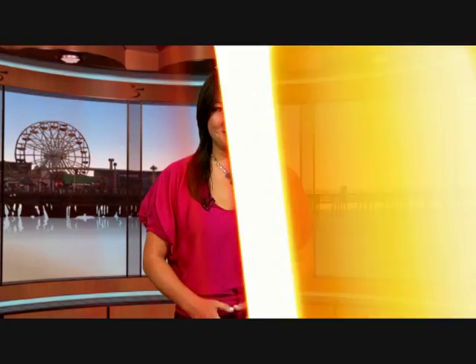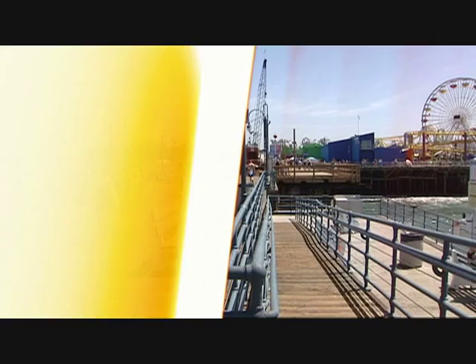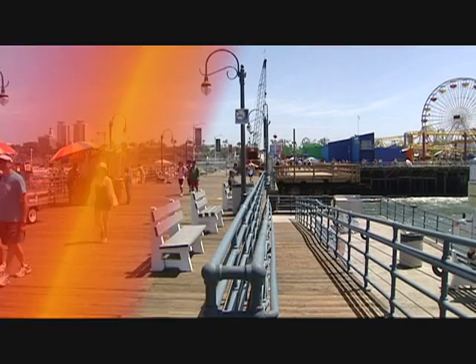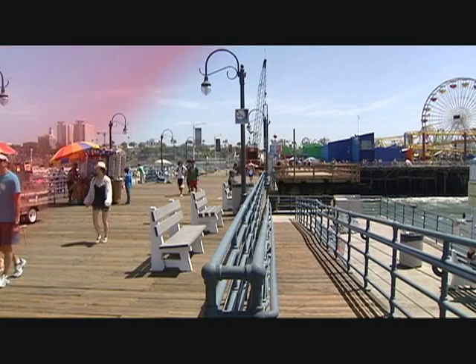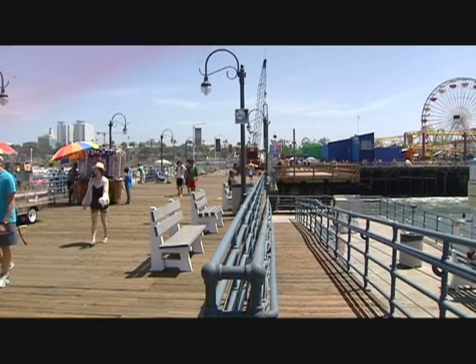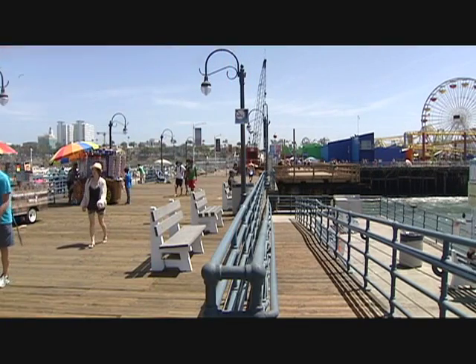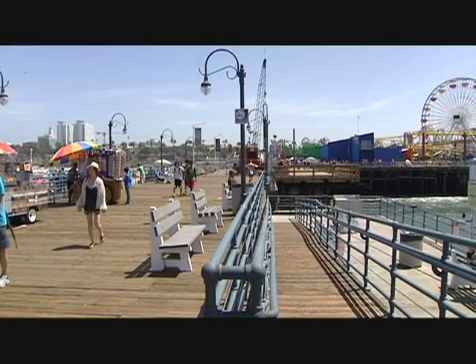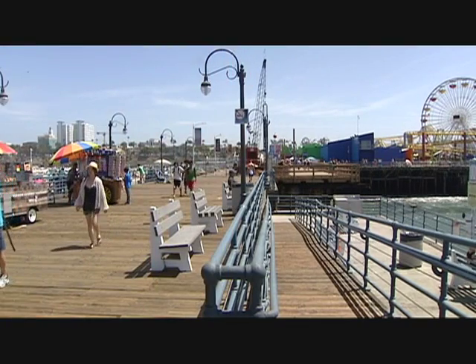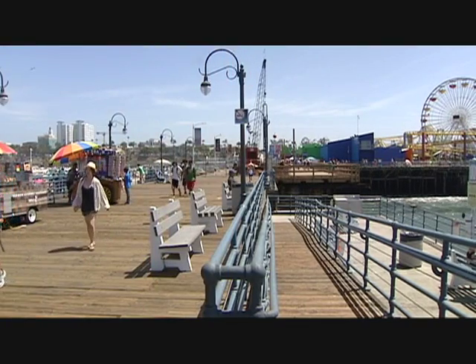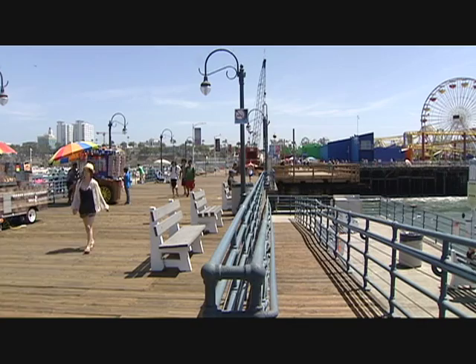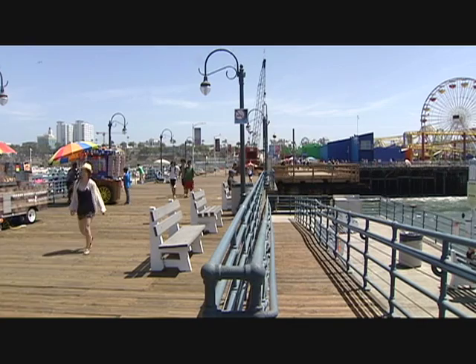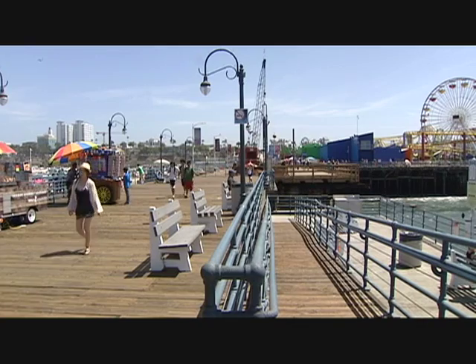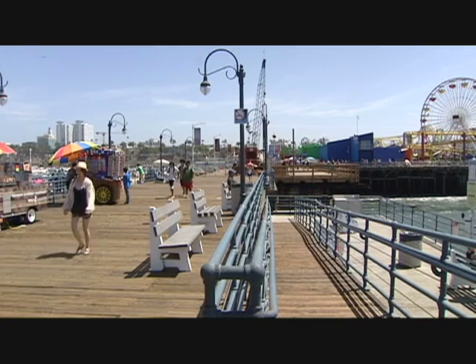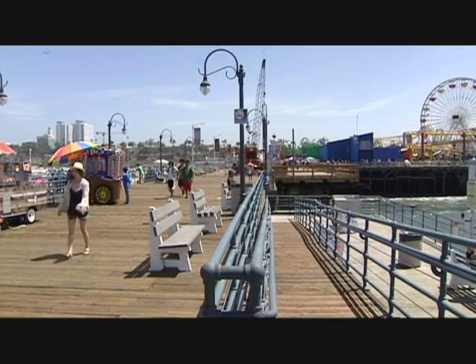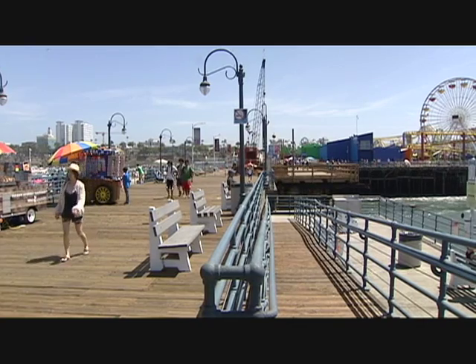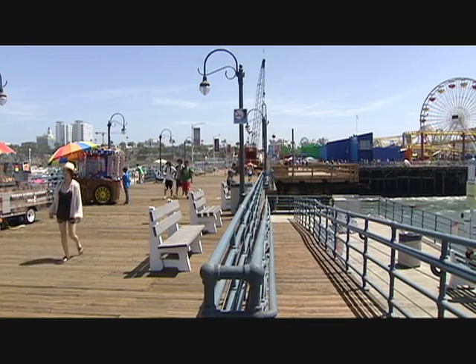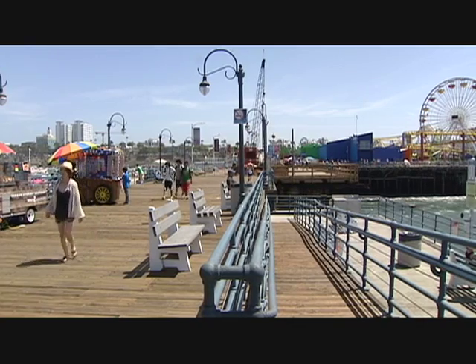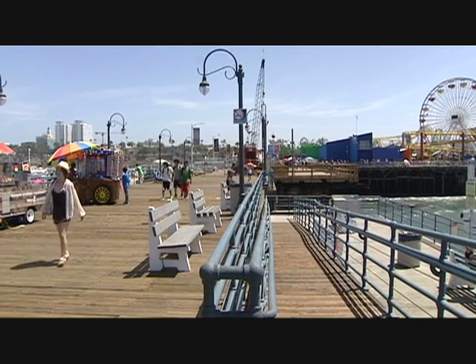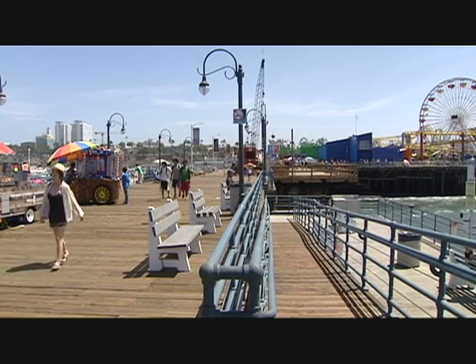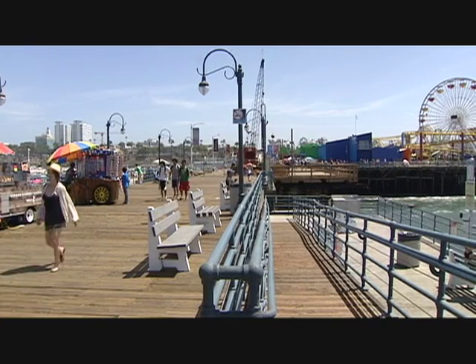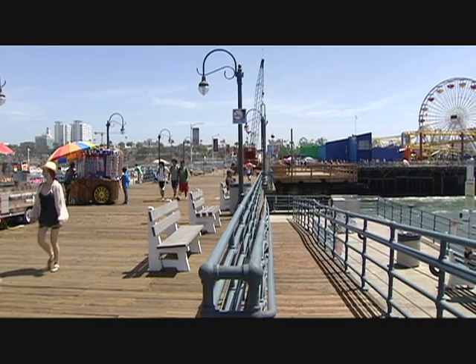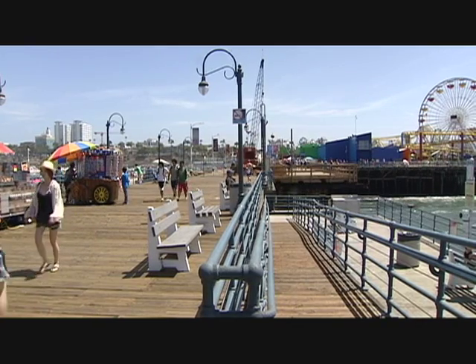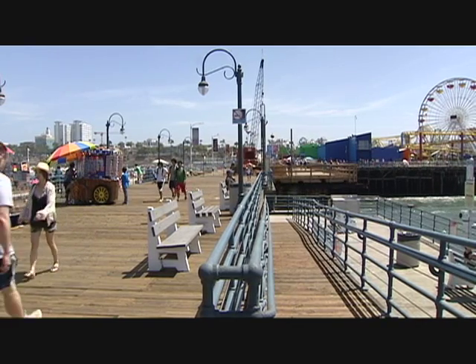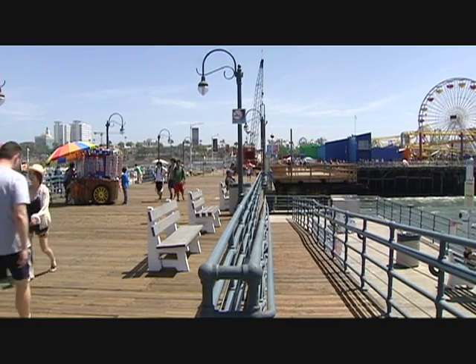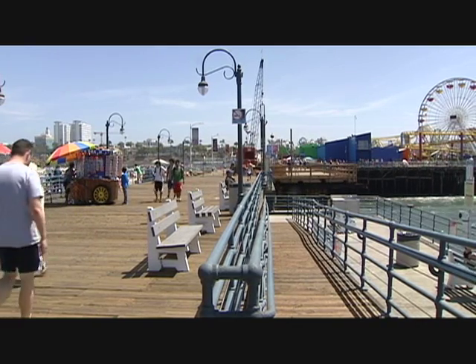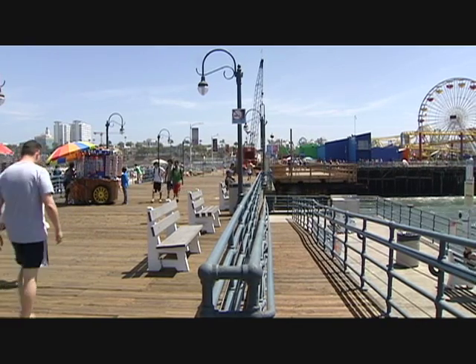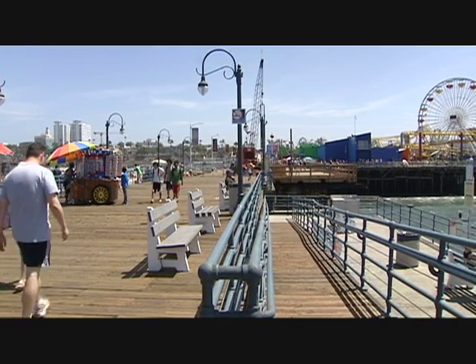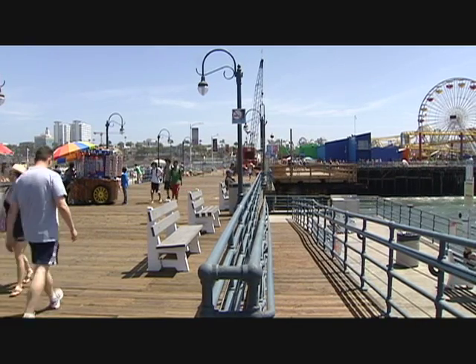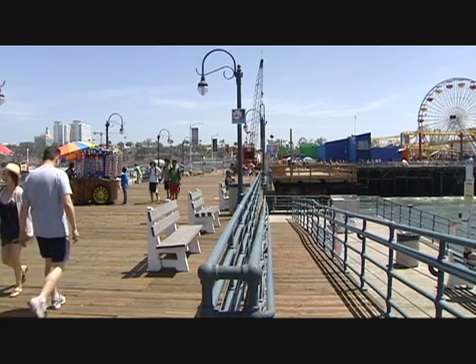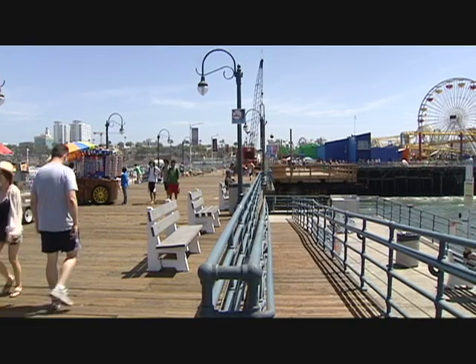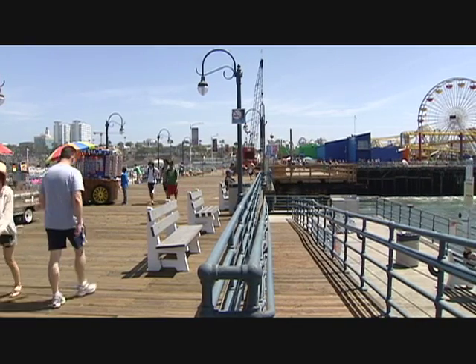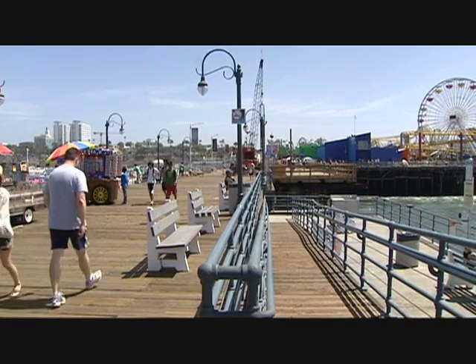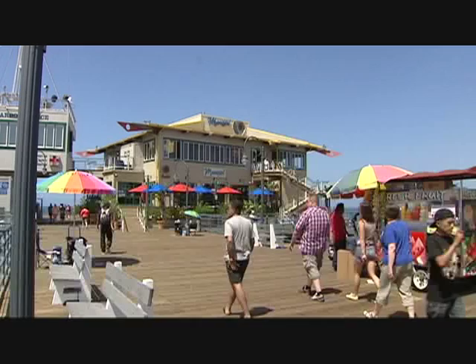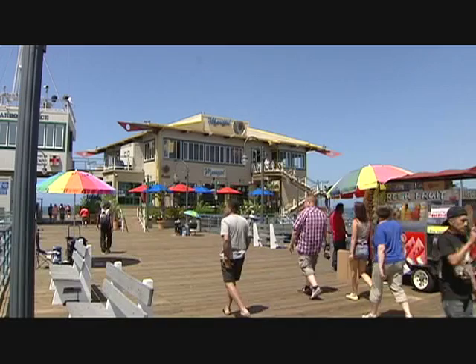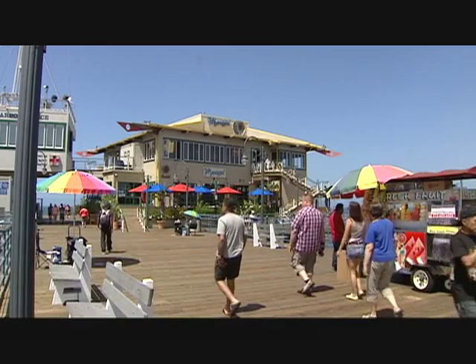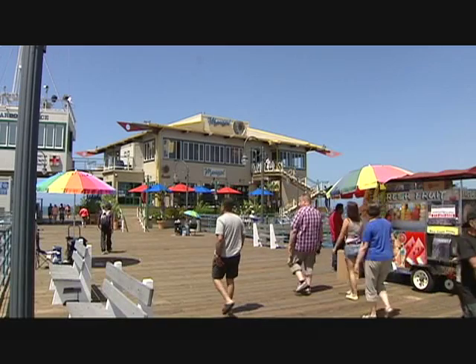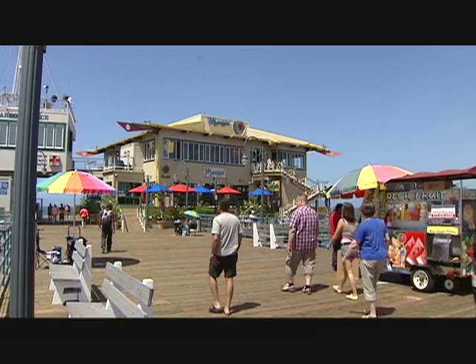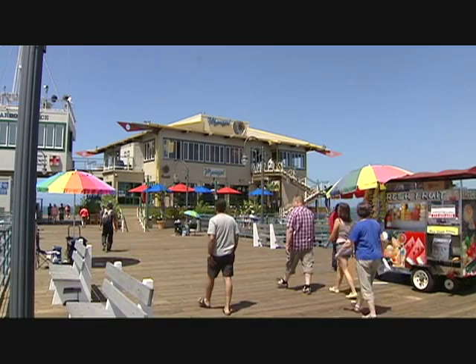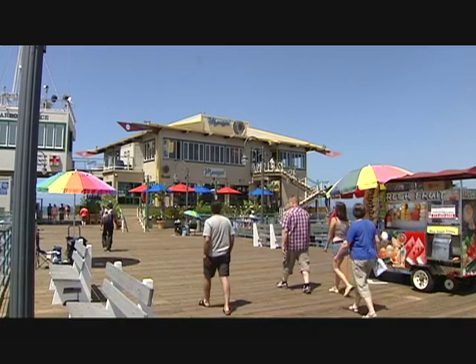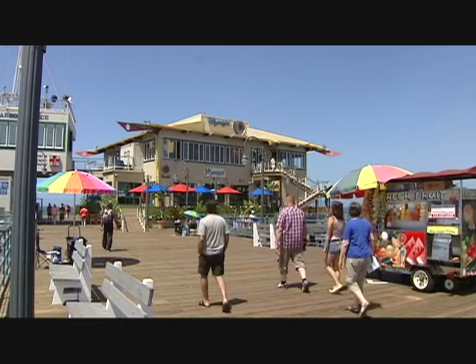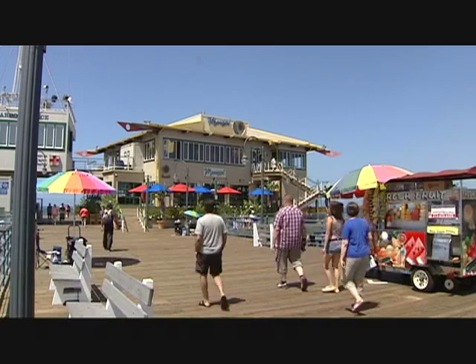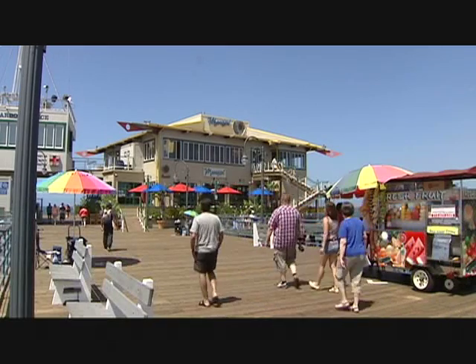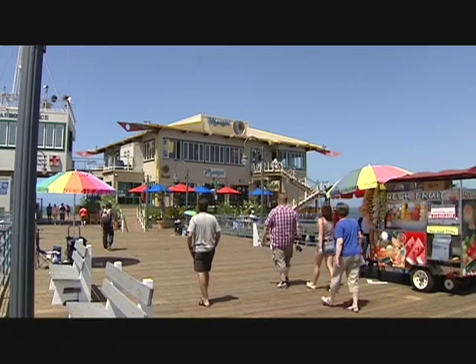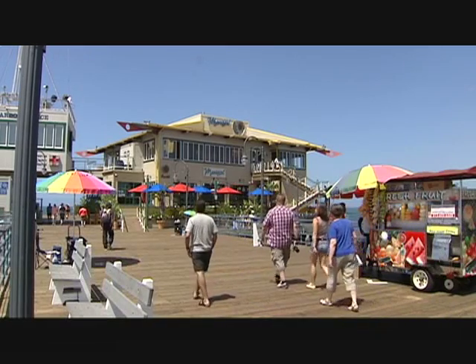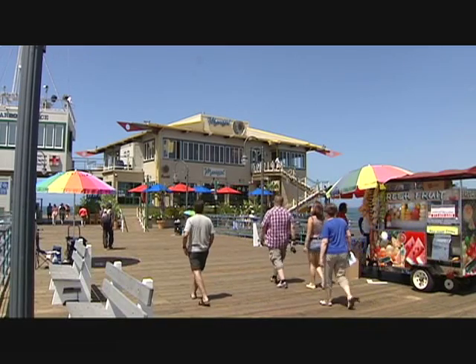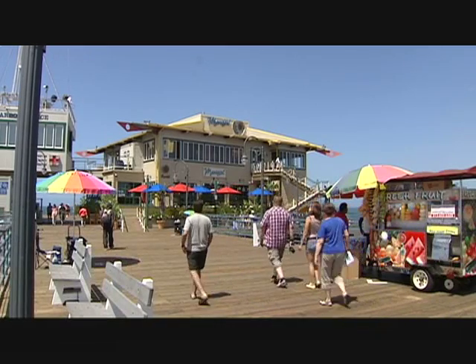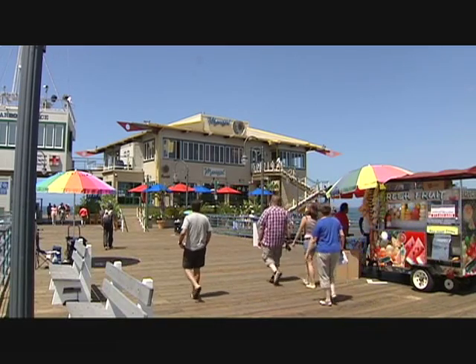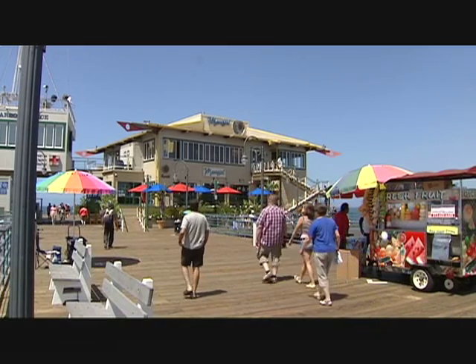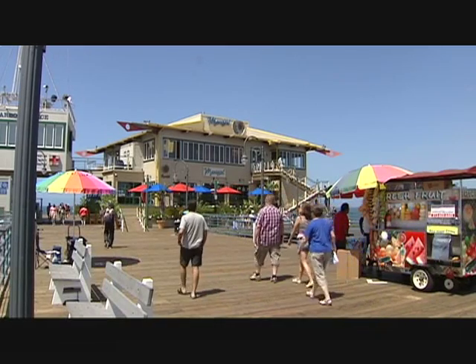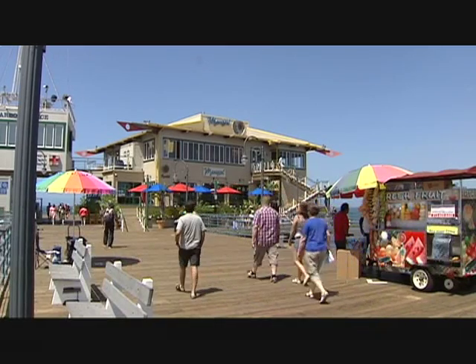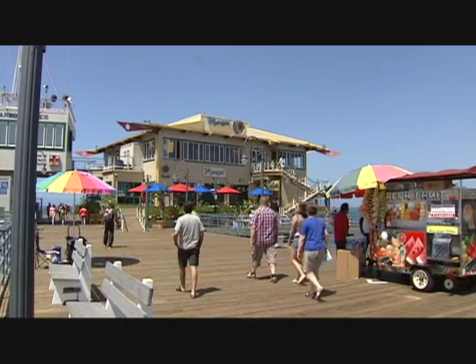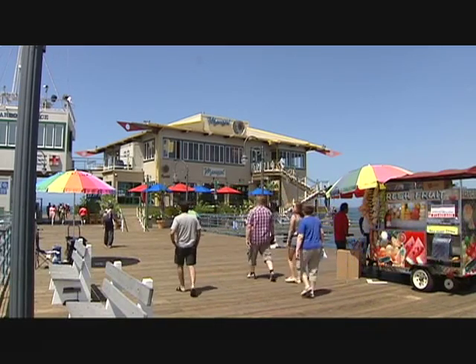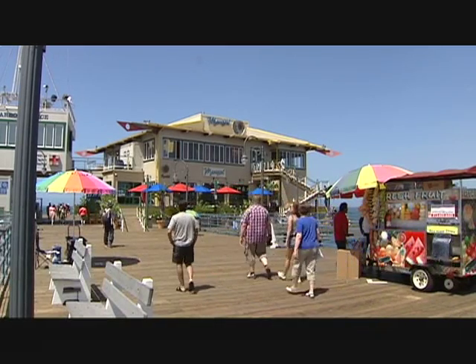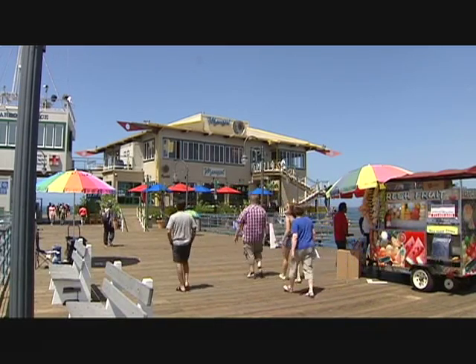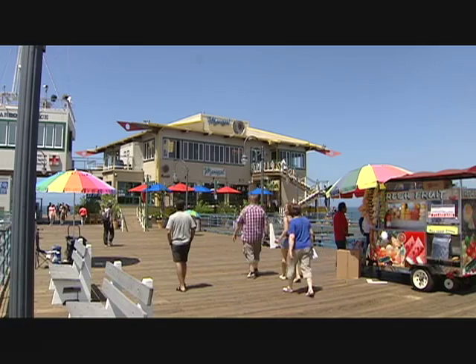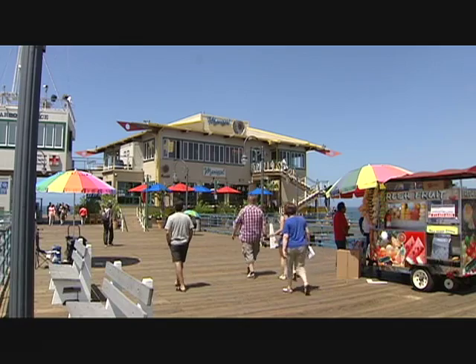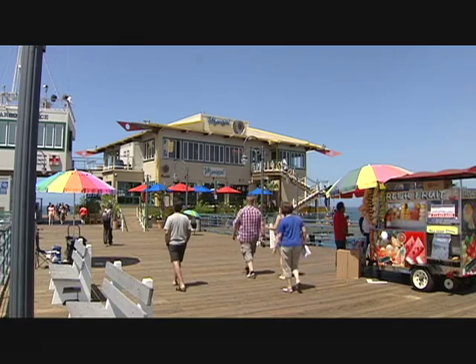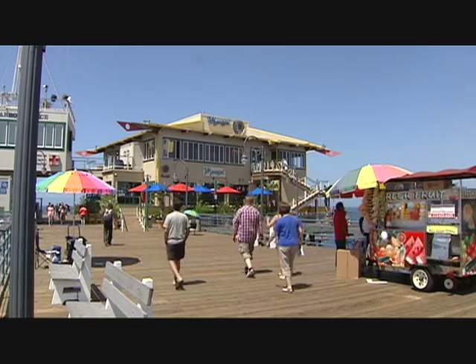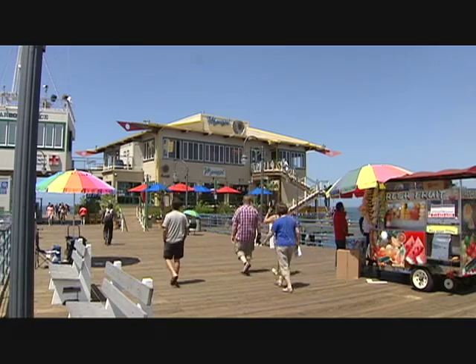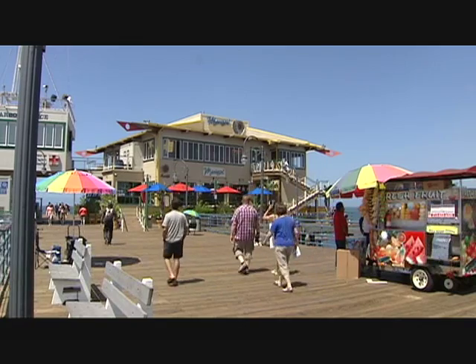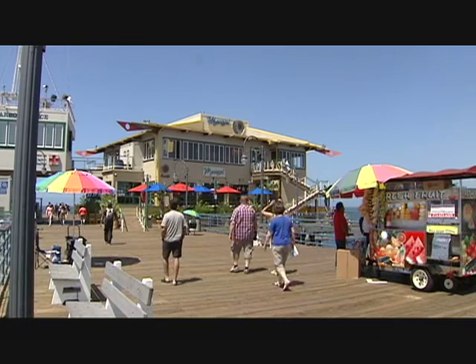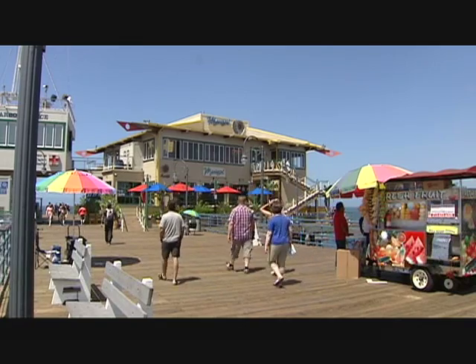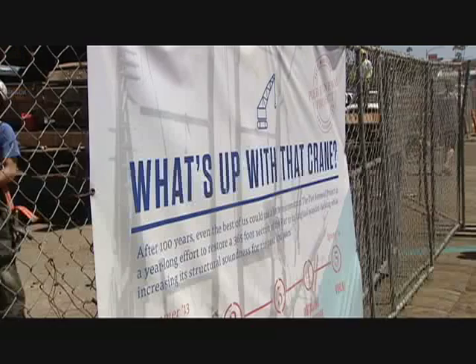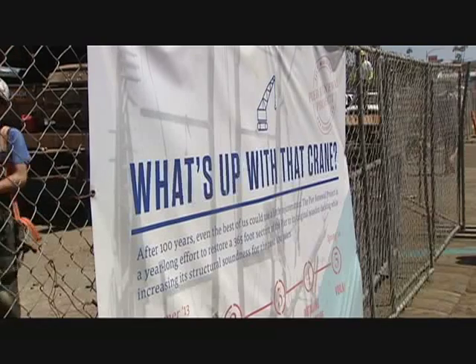The Santa Monica Pier — a great place to stroll, take pictures, and to just enjoy the day with family and friends.